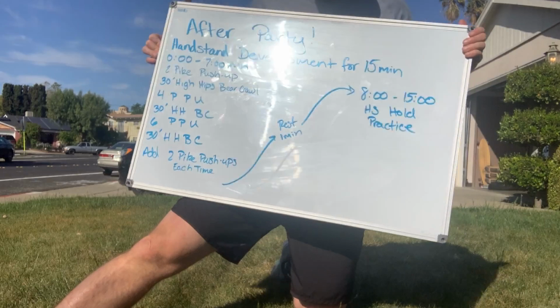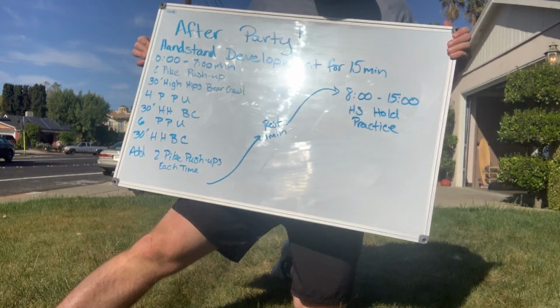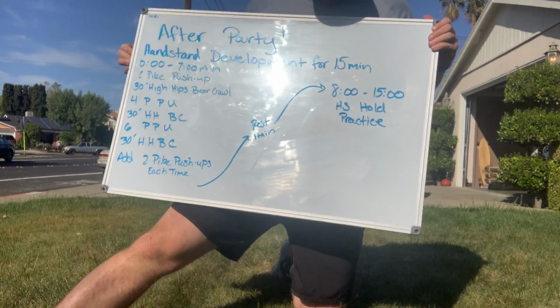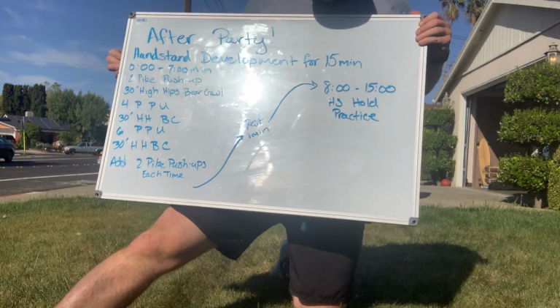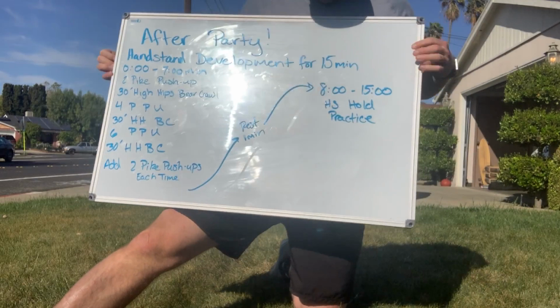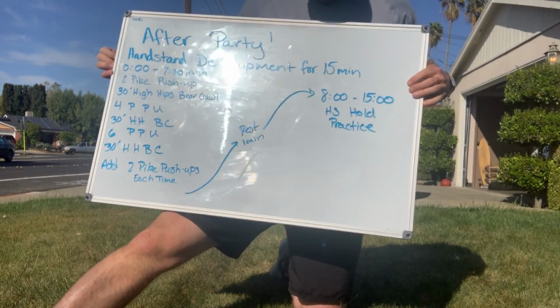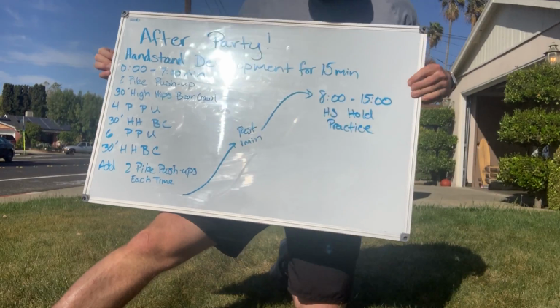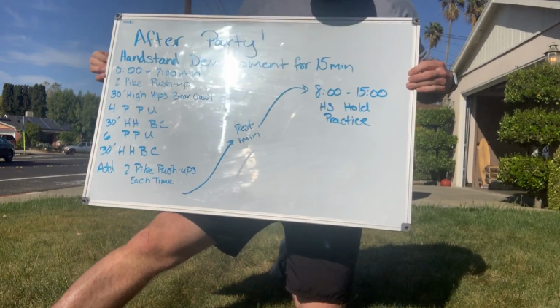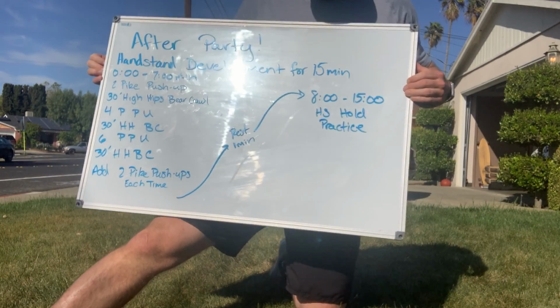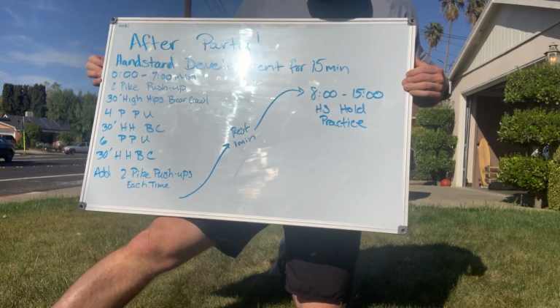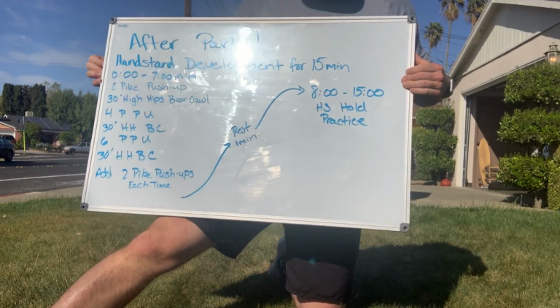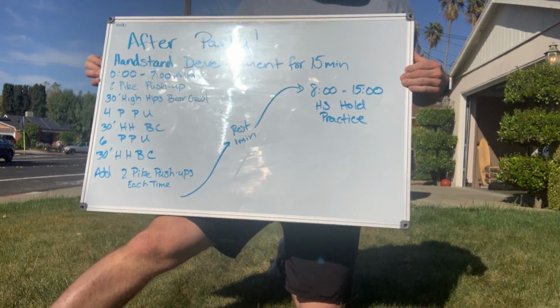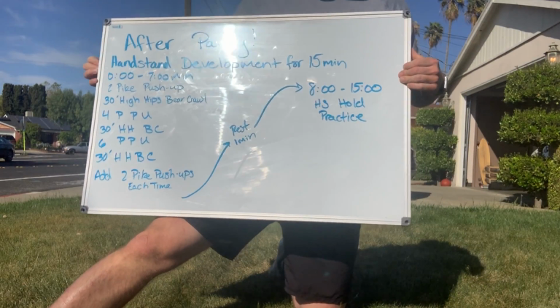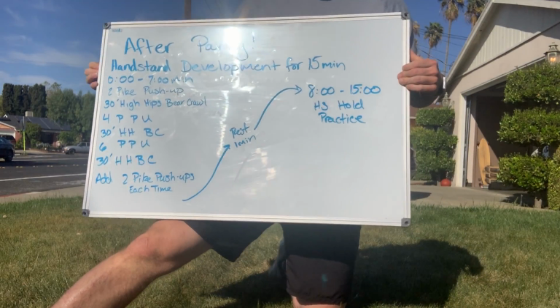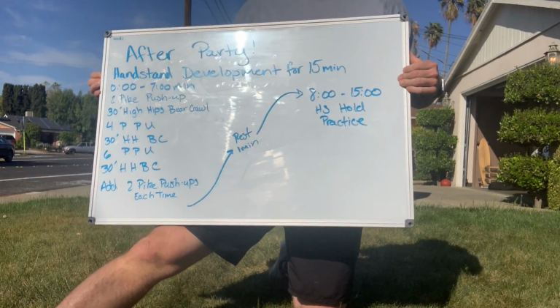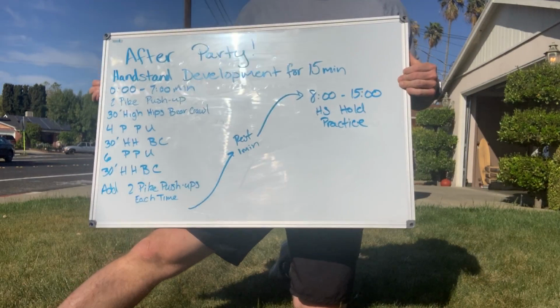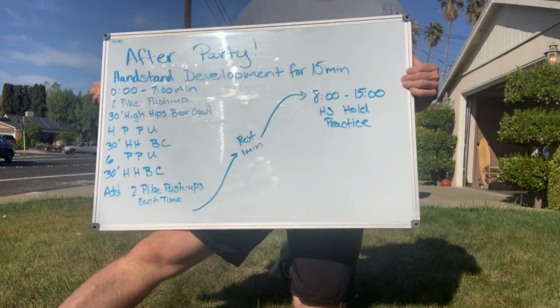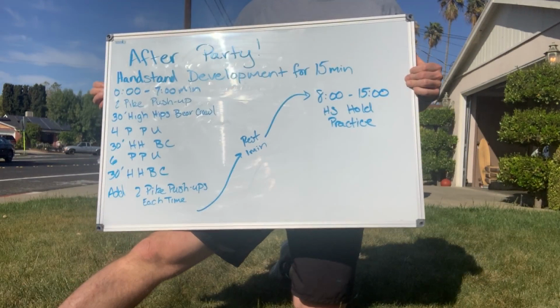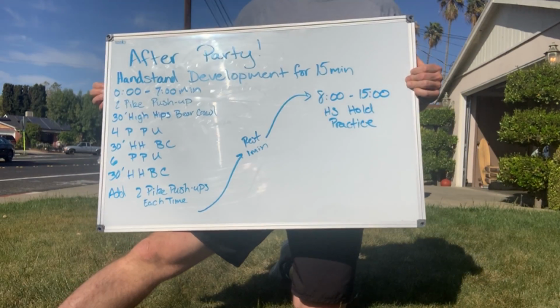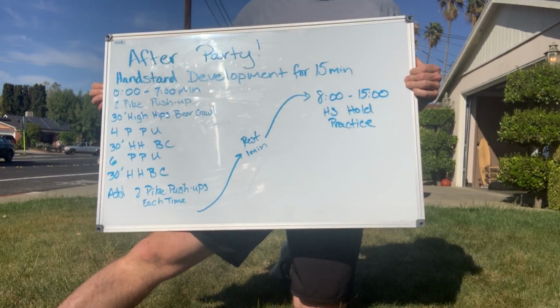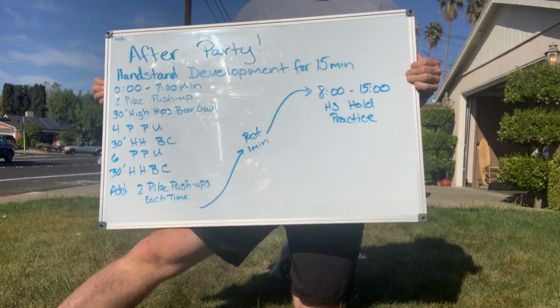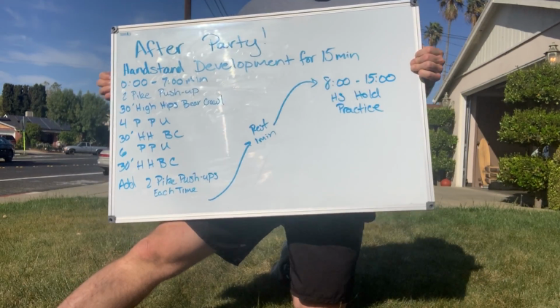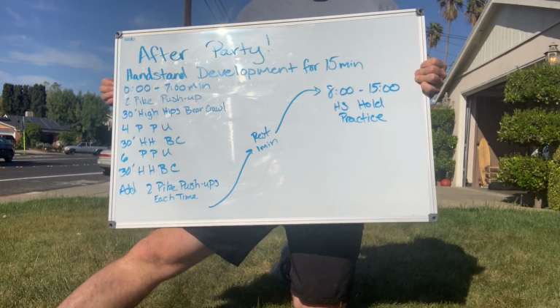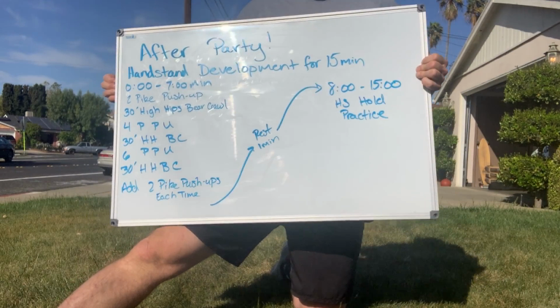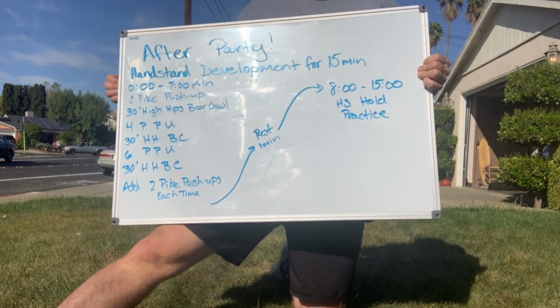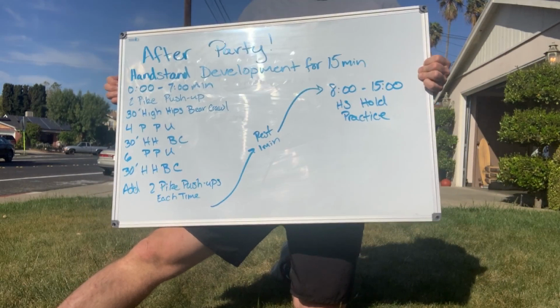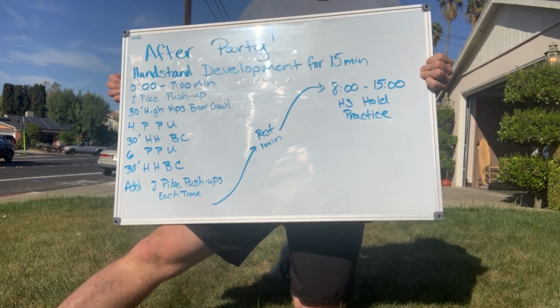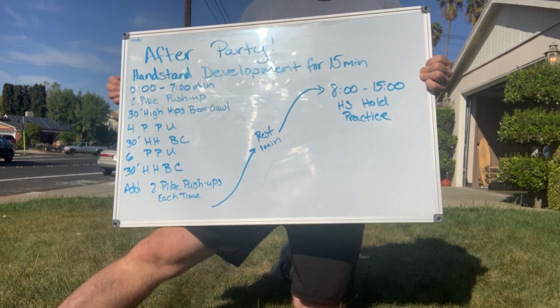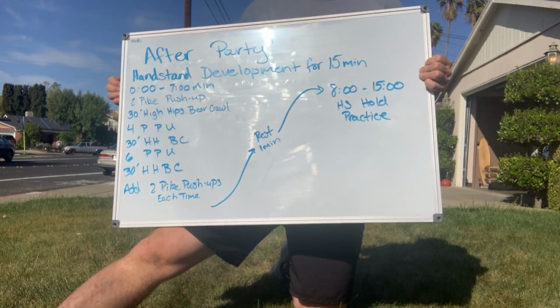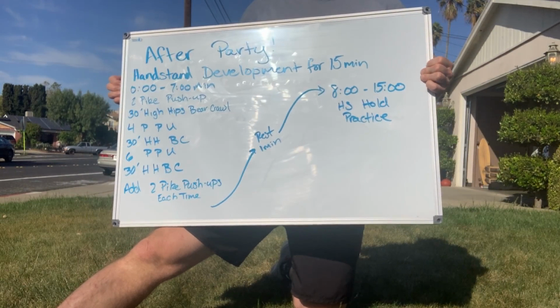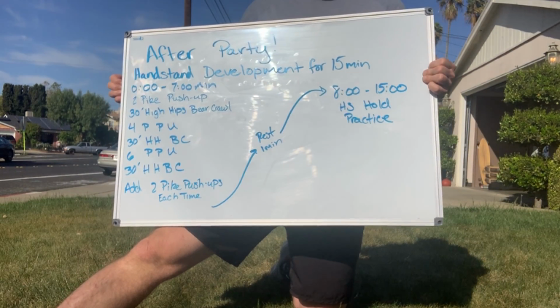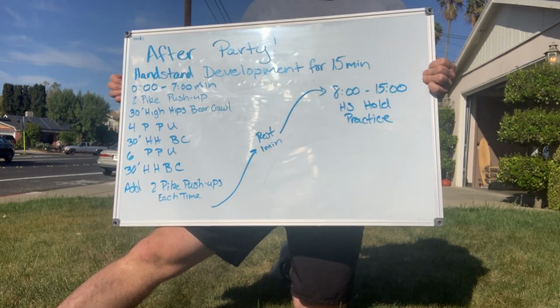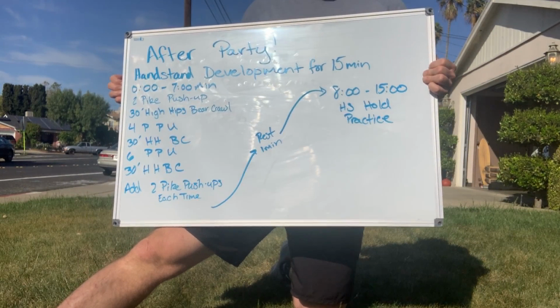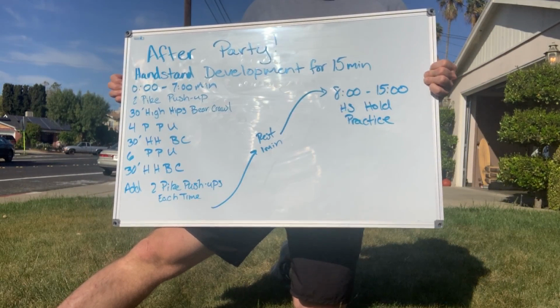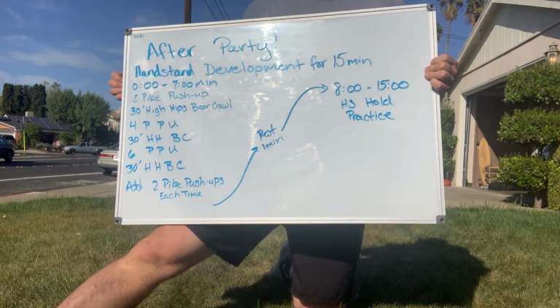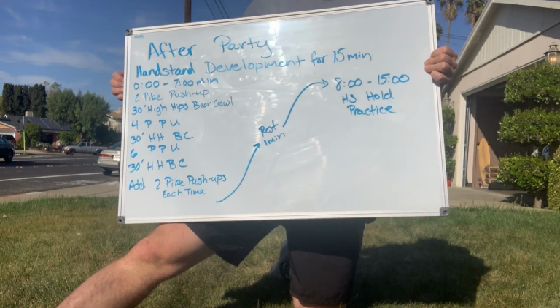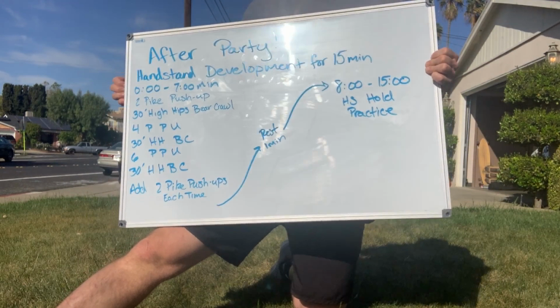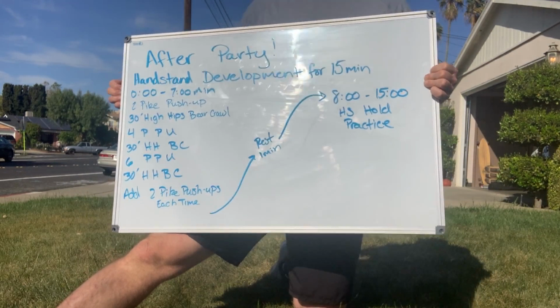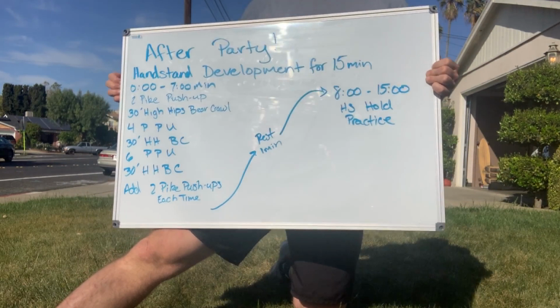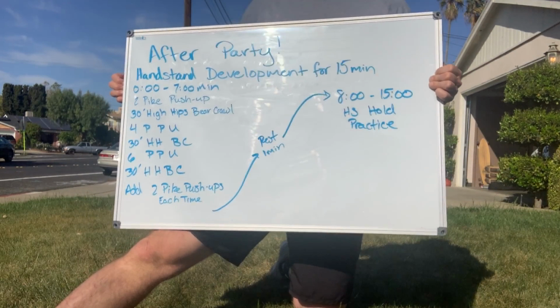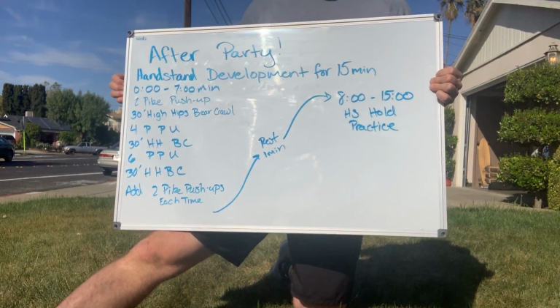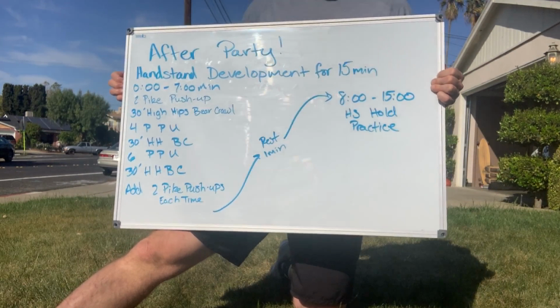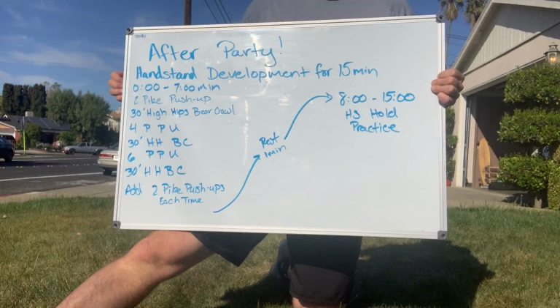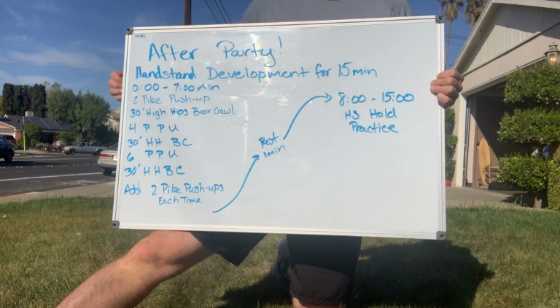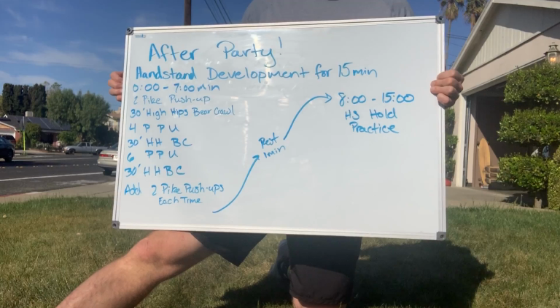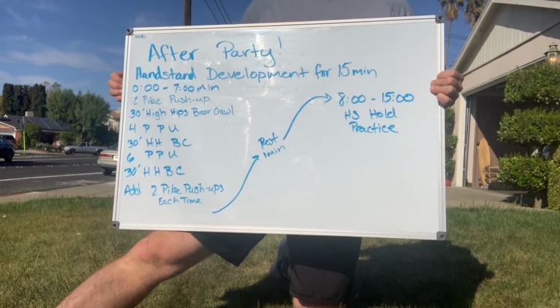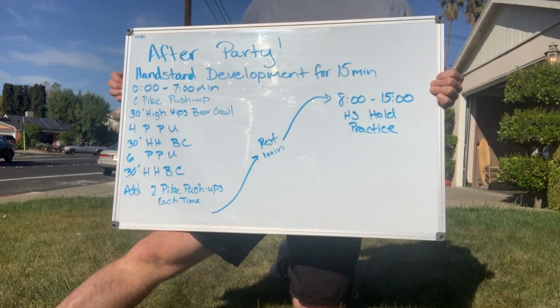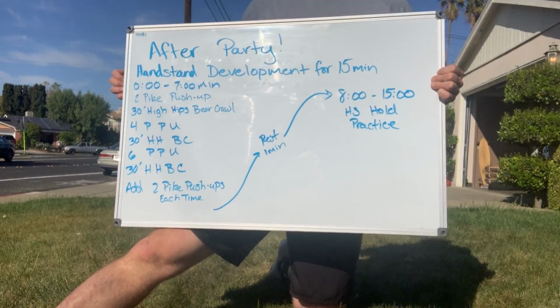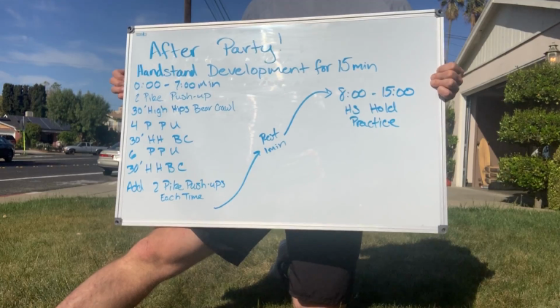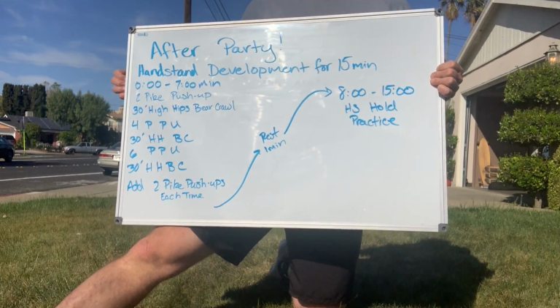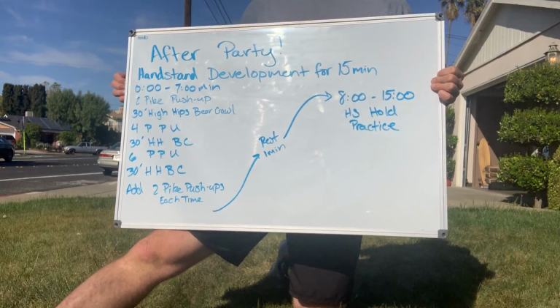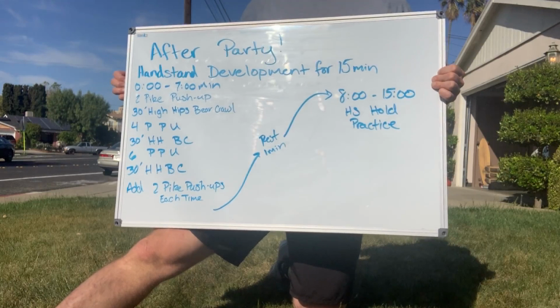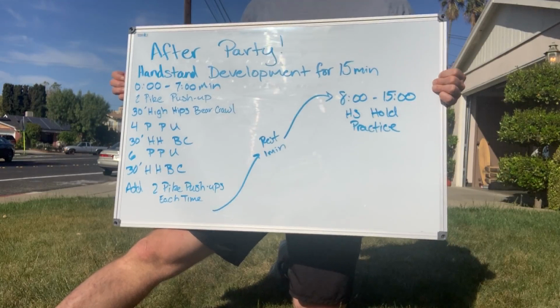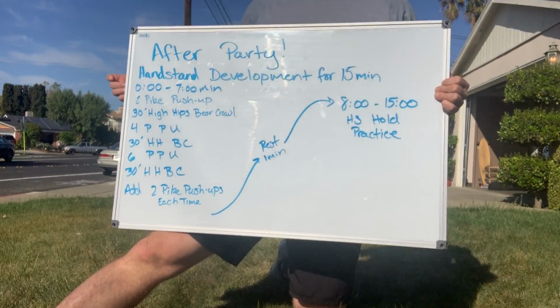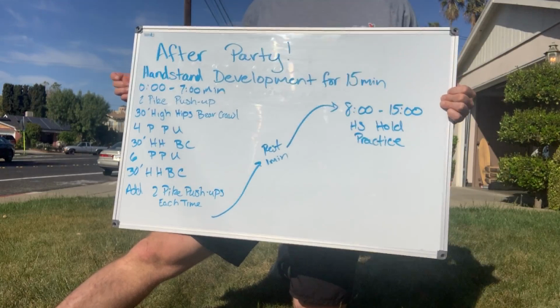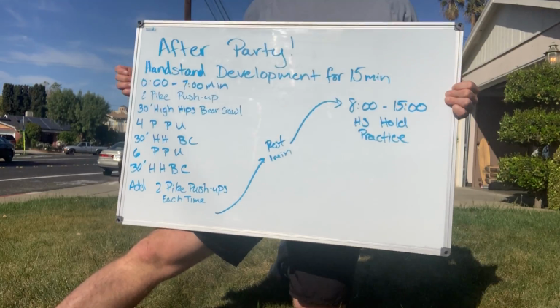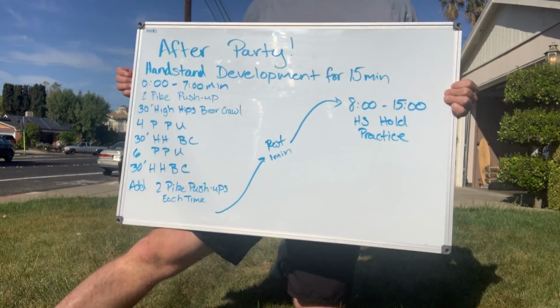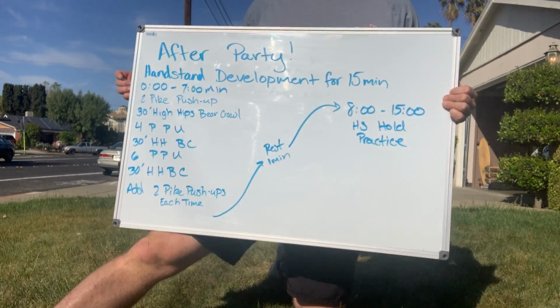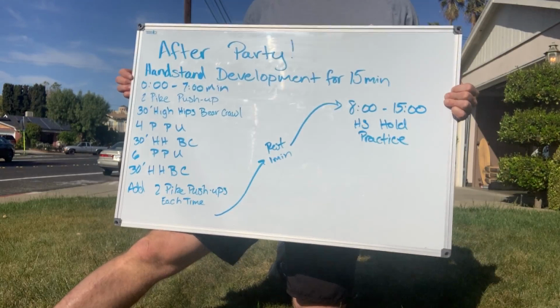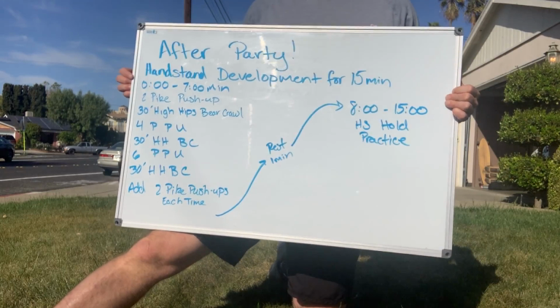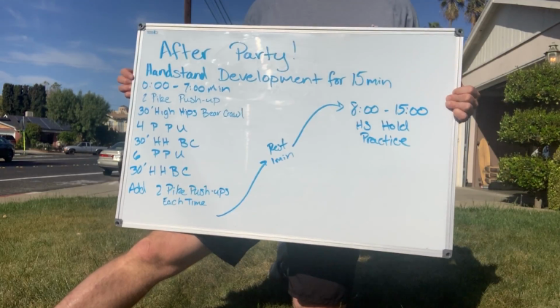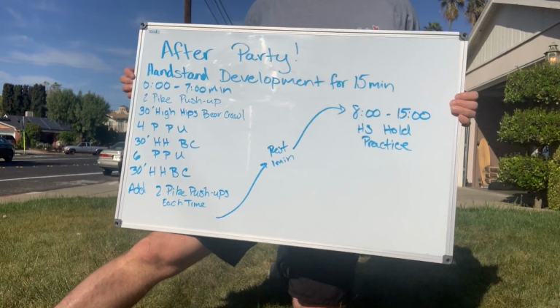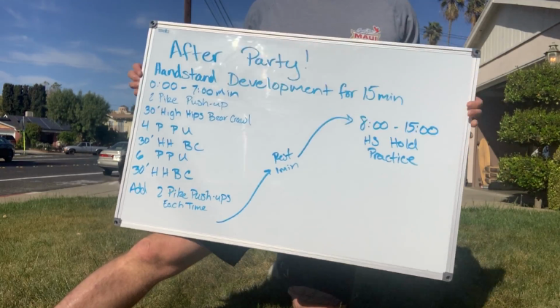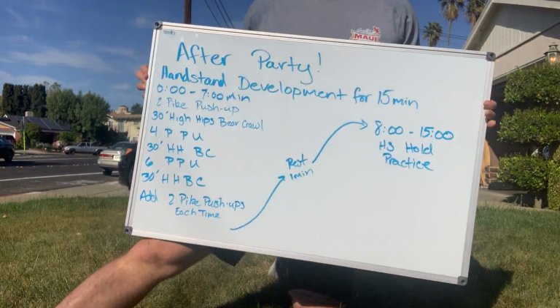Then you're going to play with a handstand in some form or fashion for seven minutes. There are a lot of options there. So first, we'll talk about the ladder.